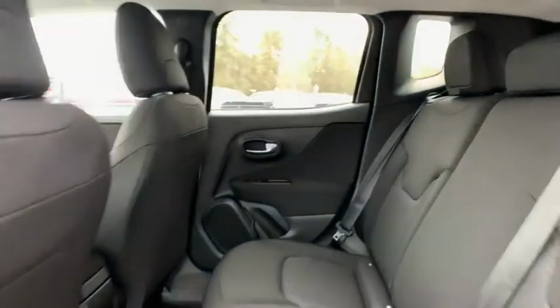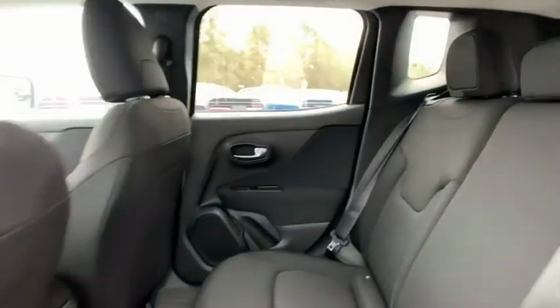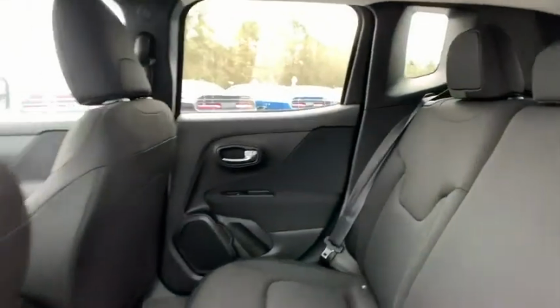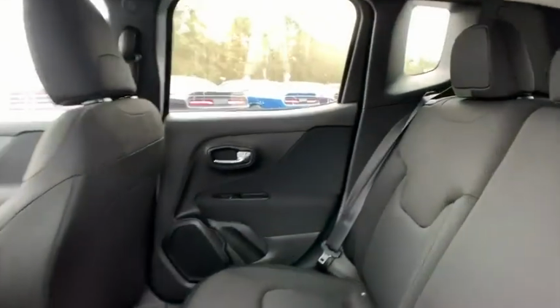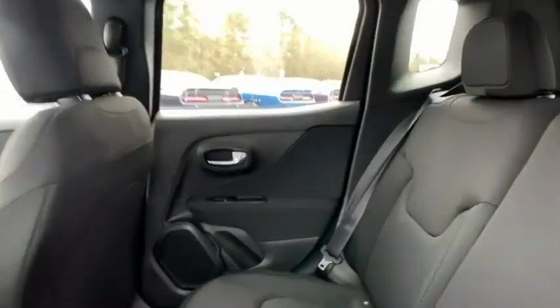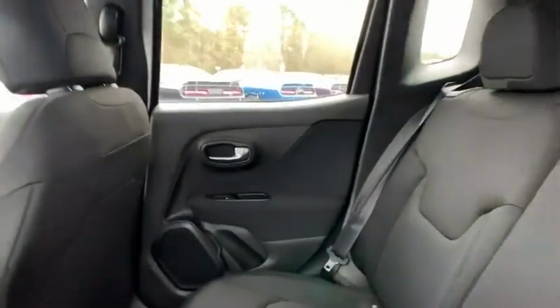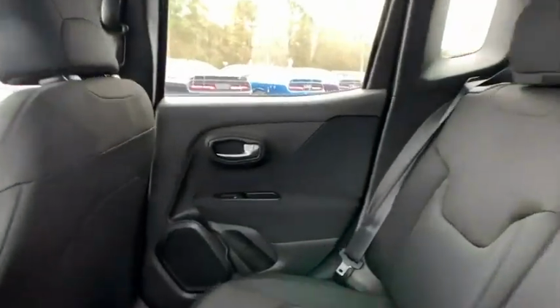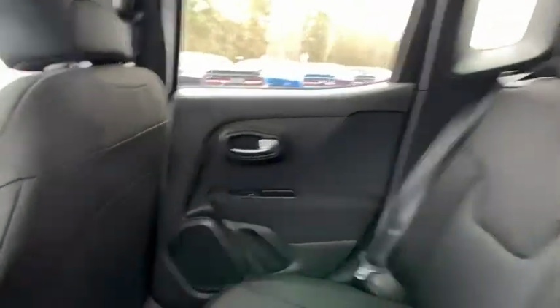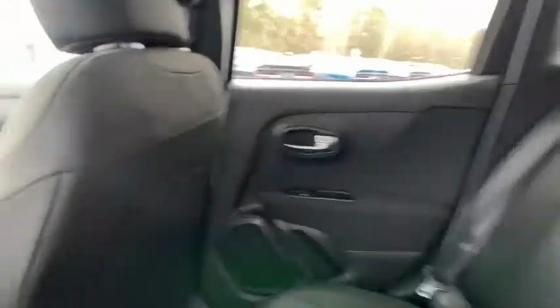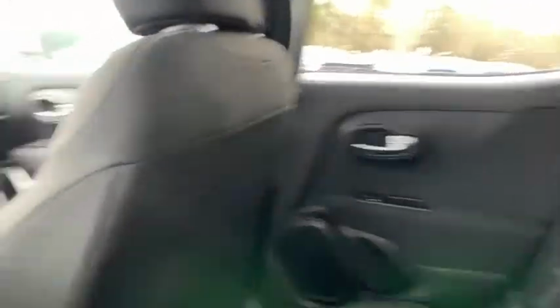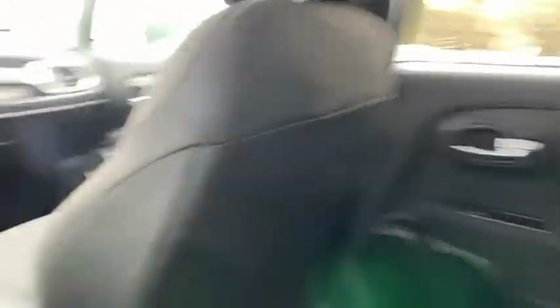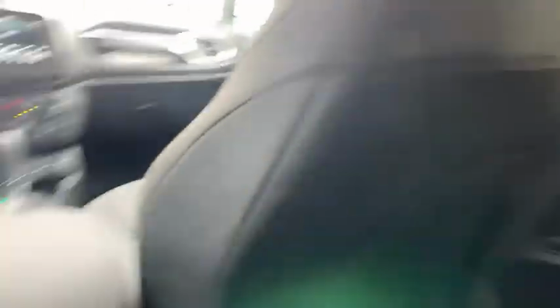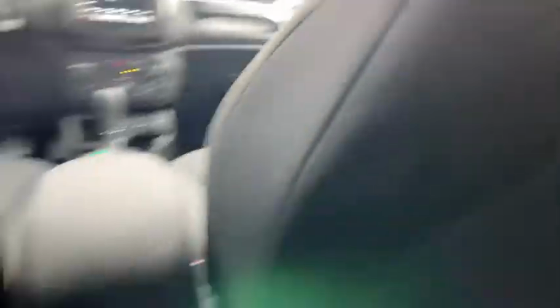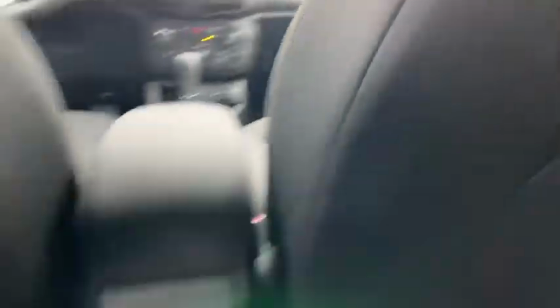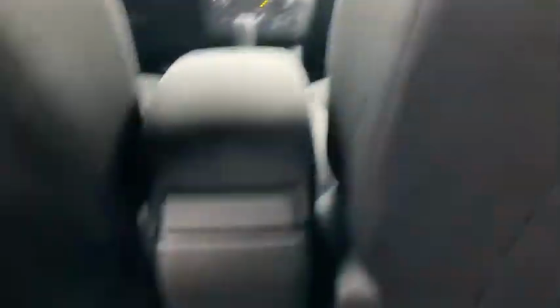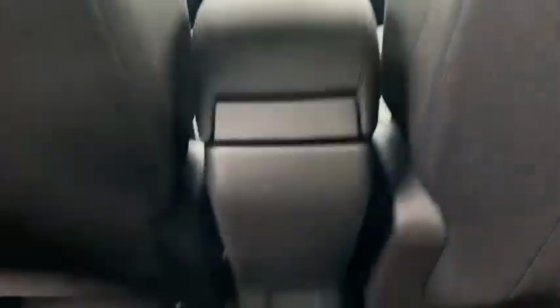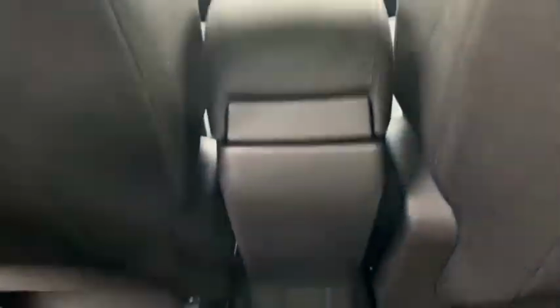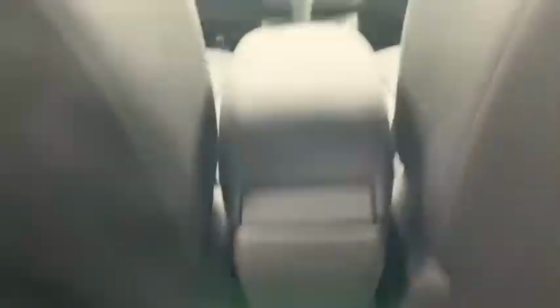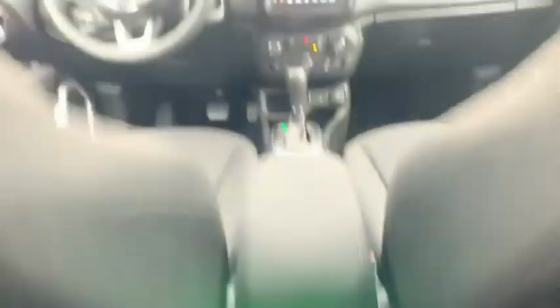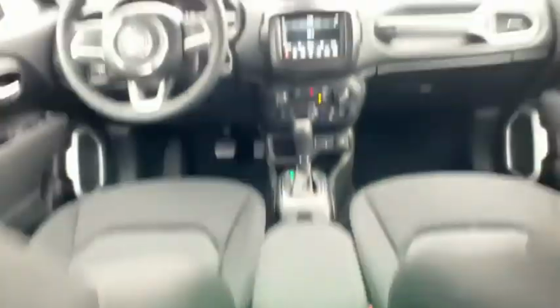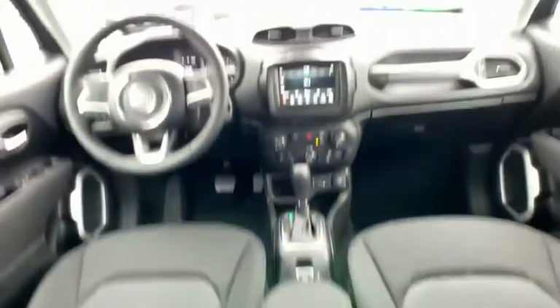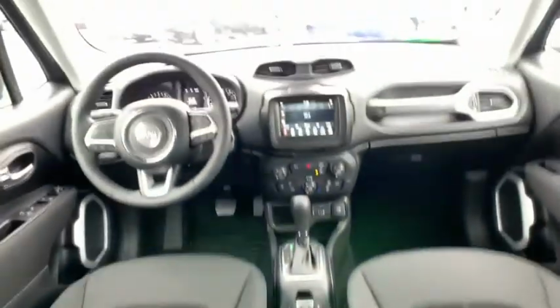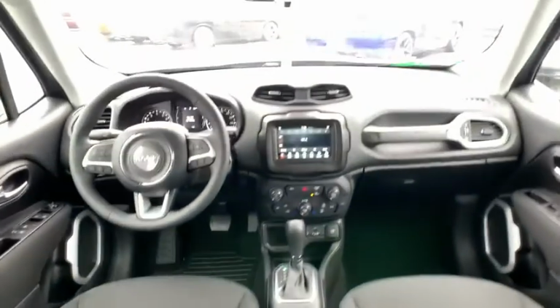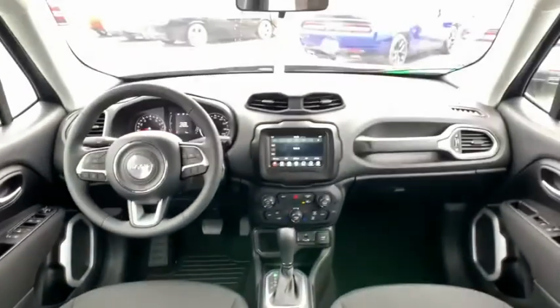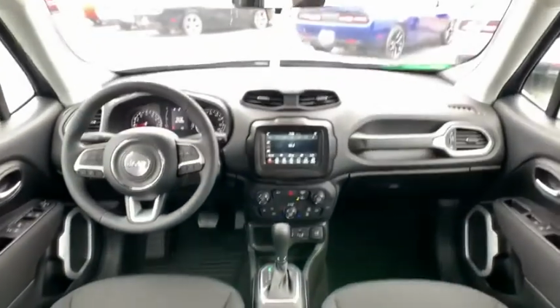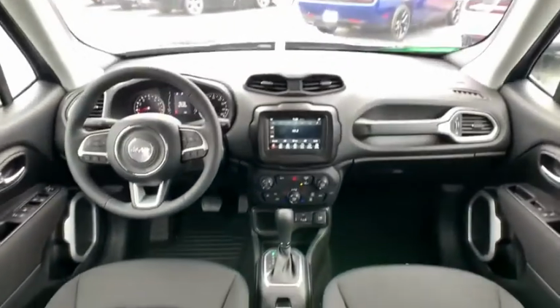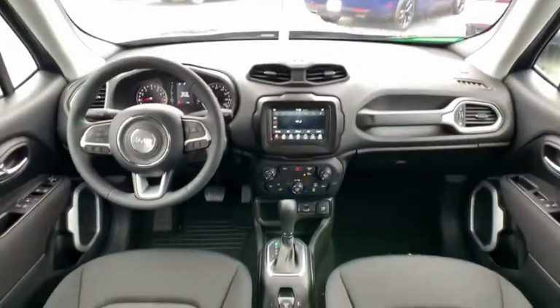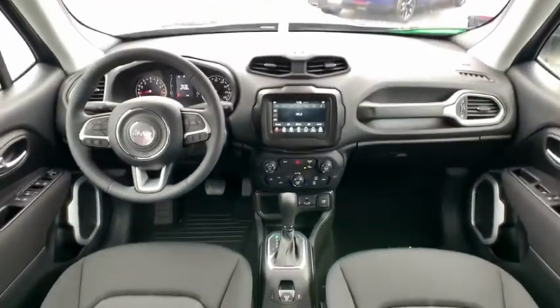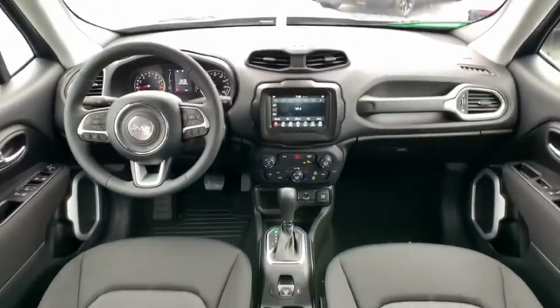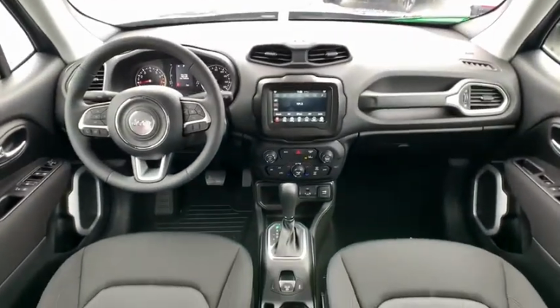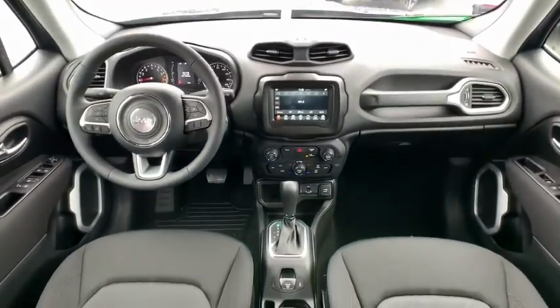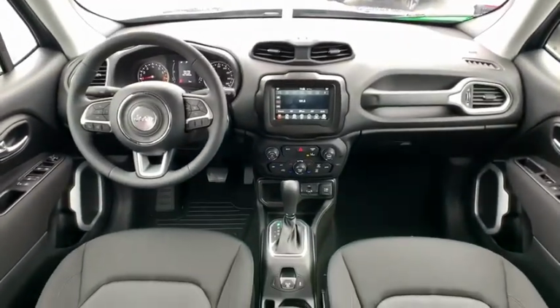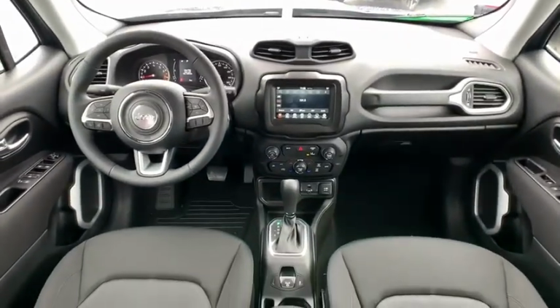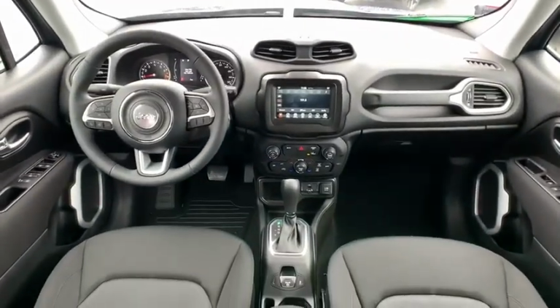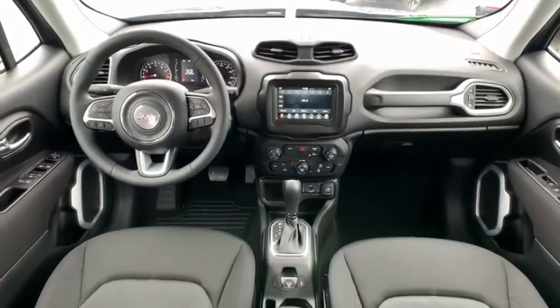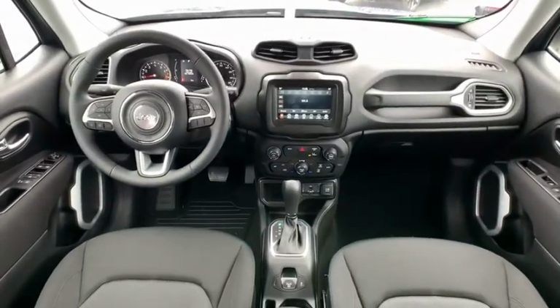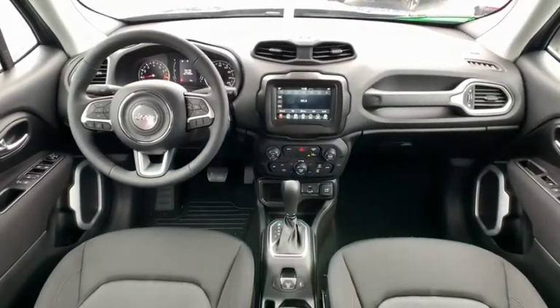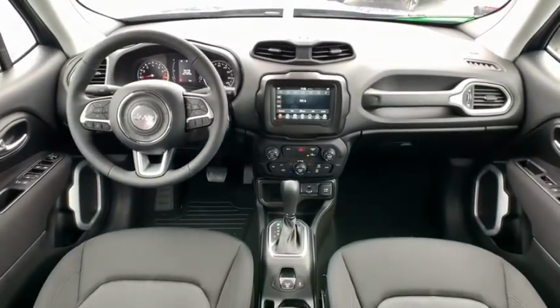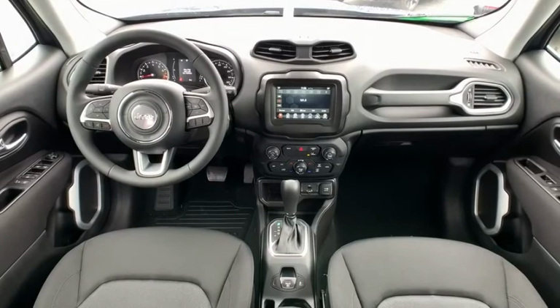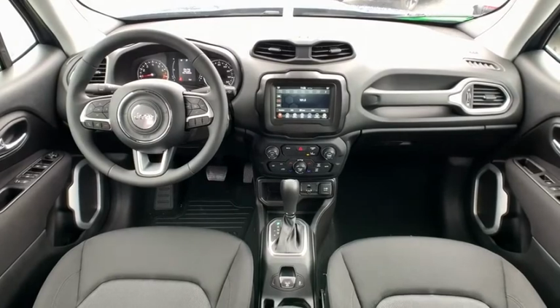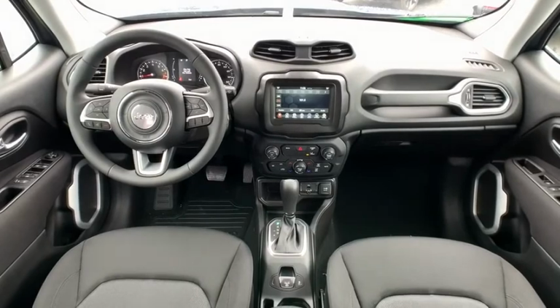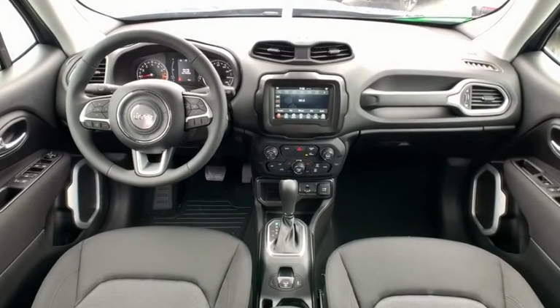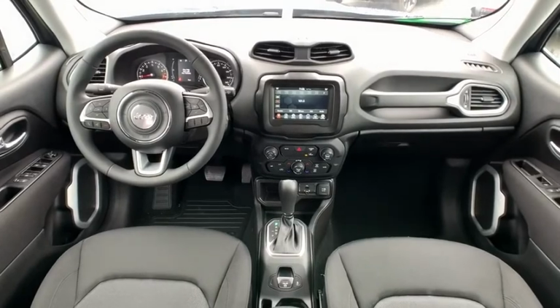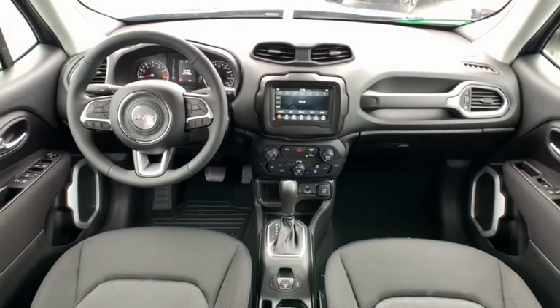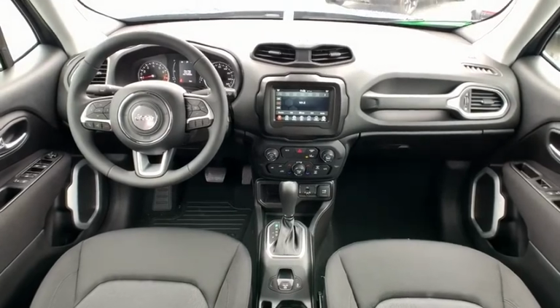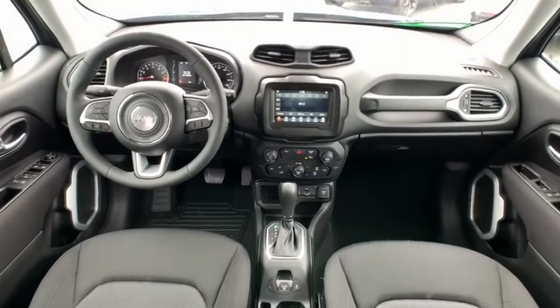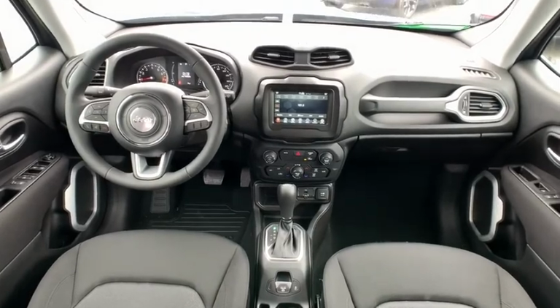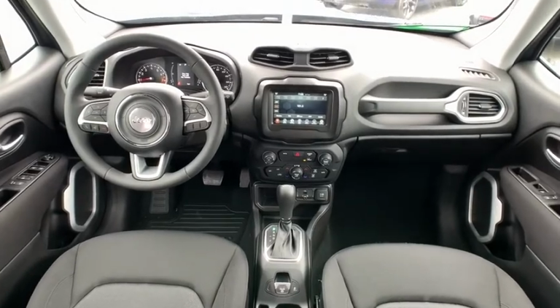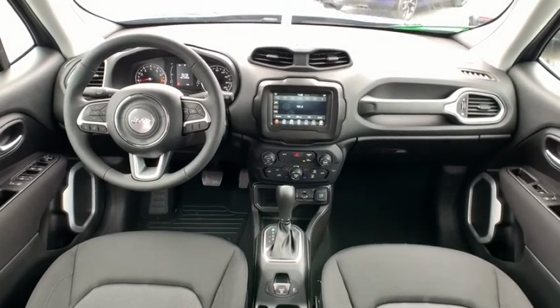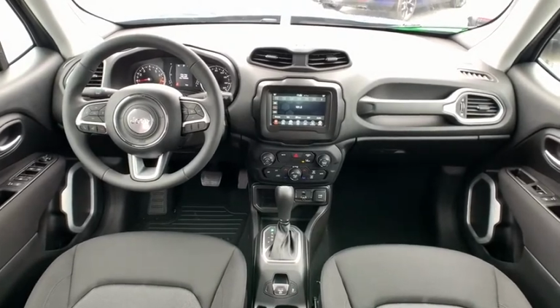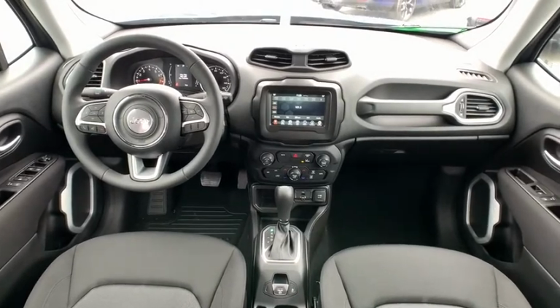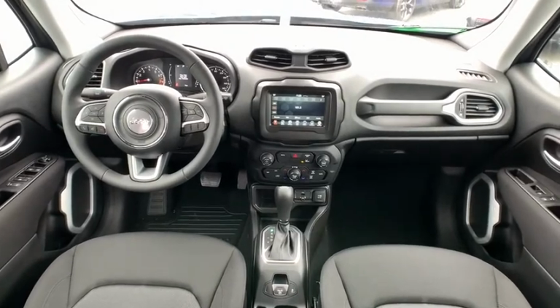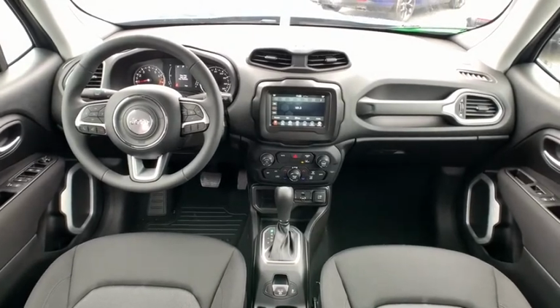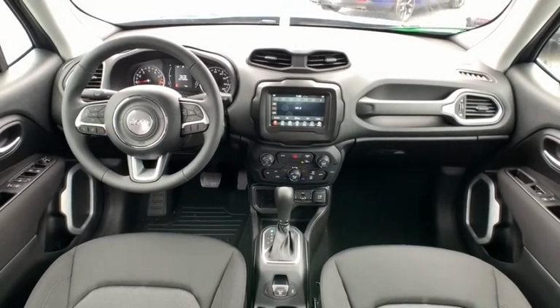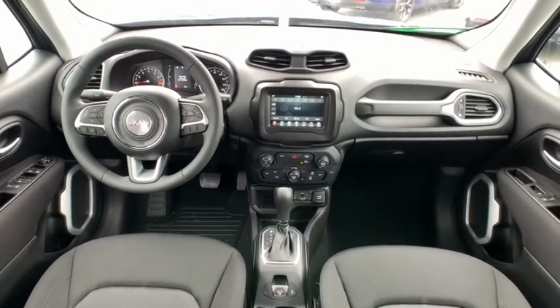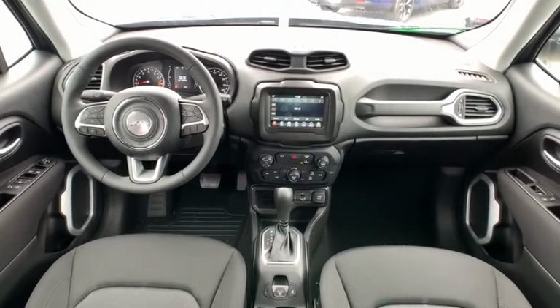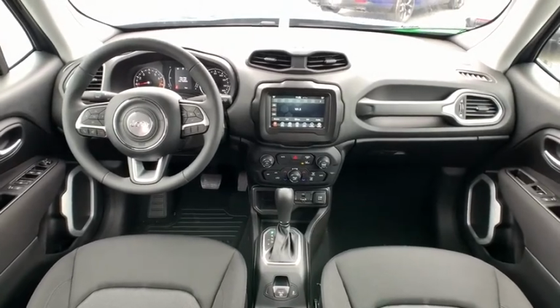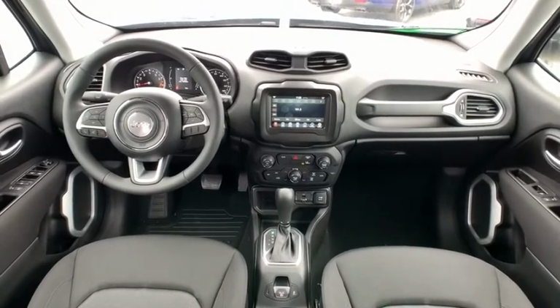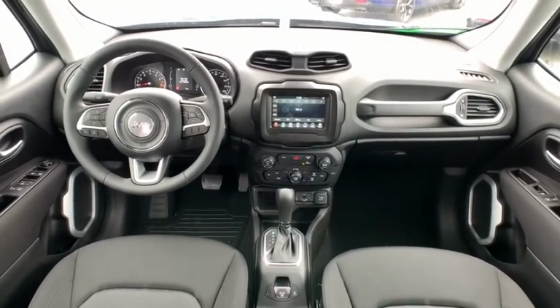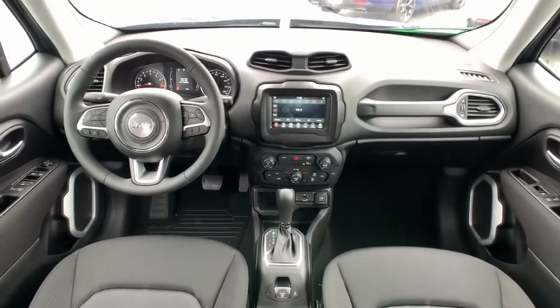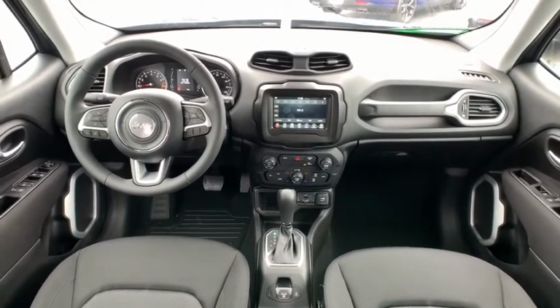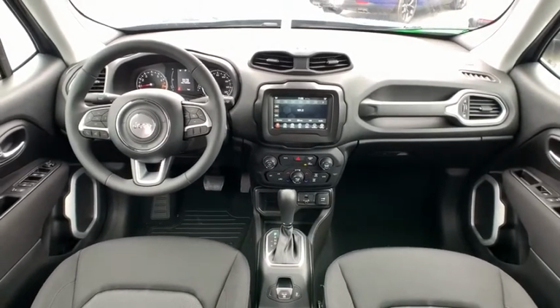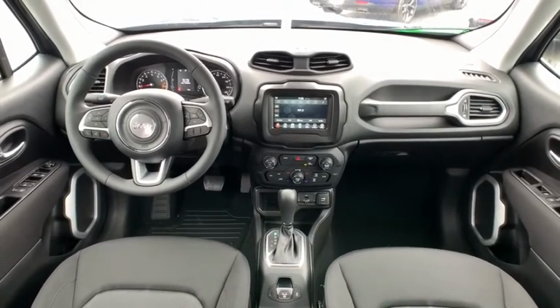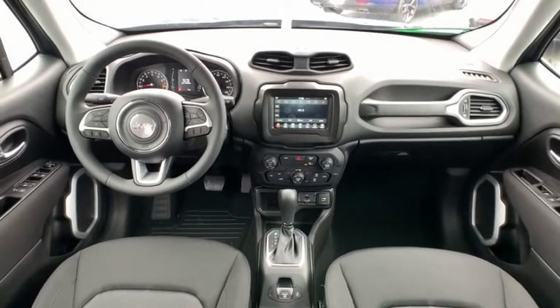Bluetooth, adjustable steering wheel, power steering, four-wheel disc brakes, cruise control, keyless start, and floor mats.